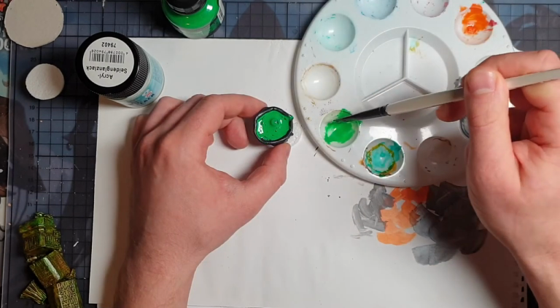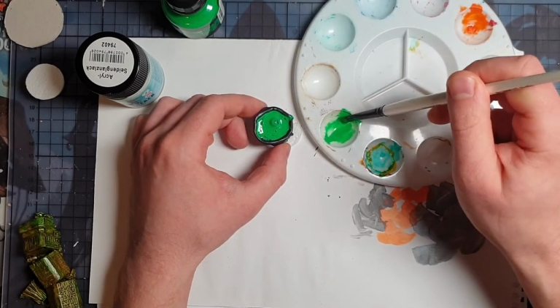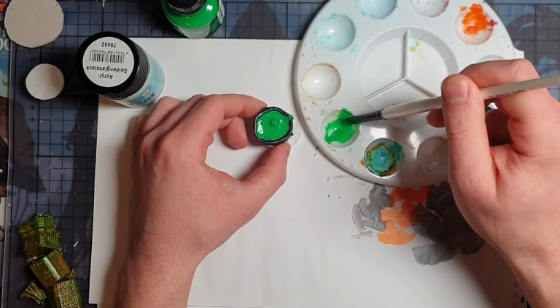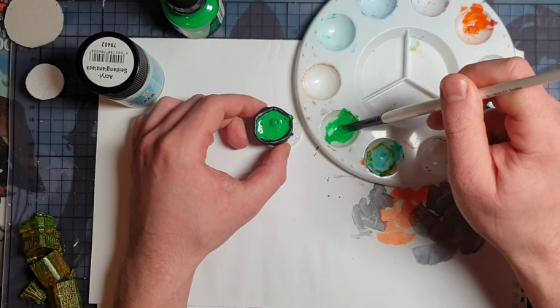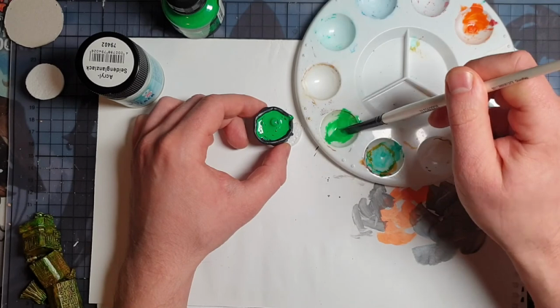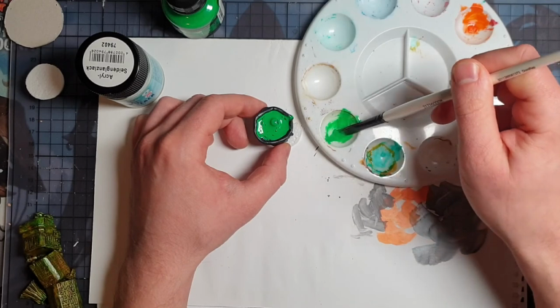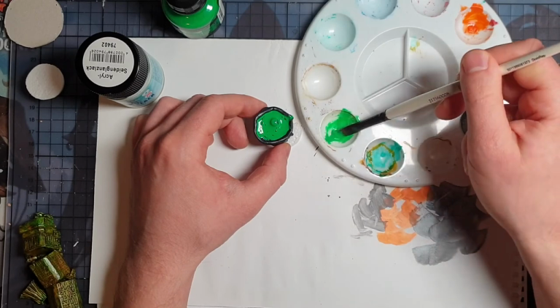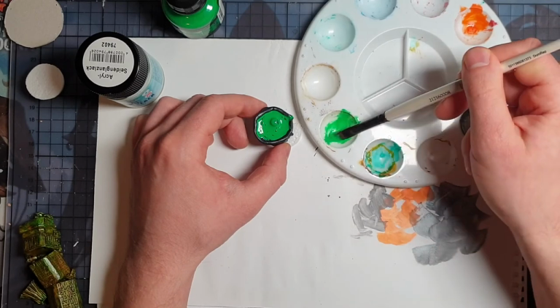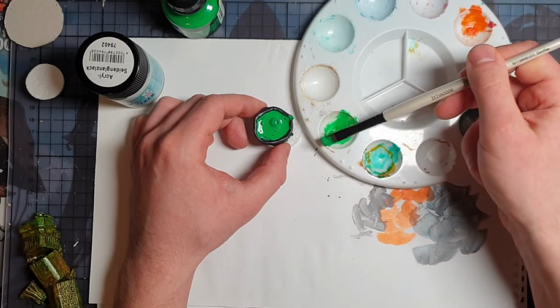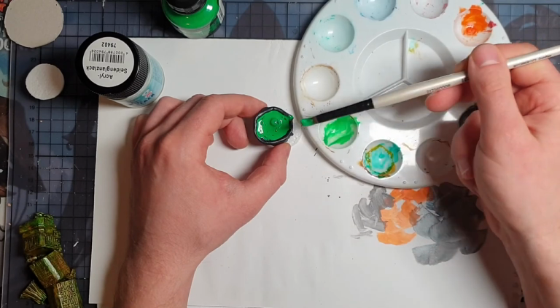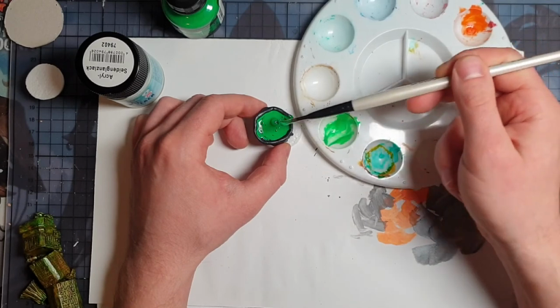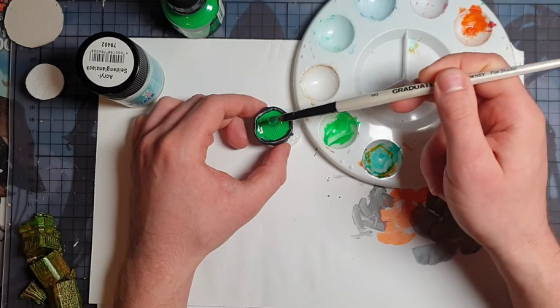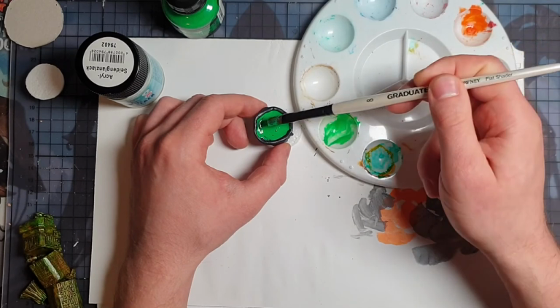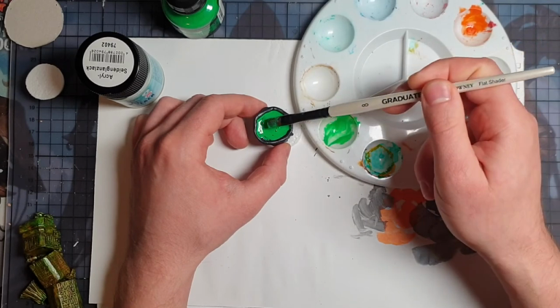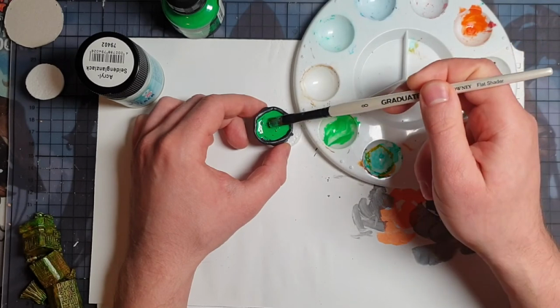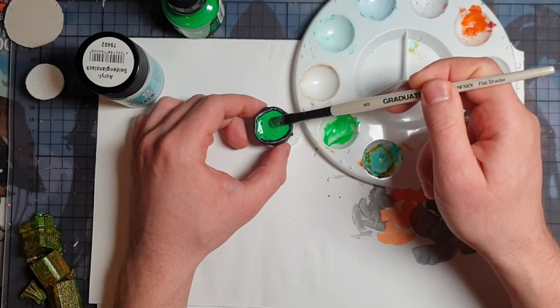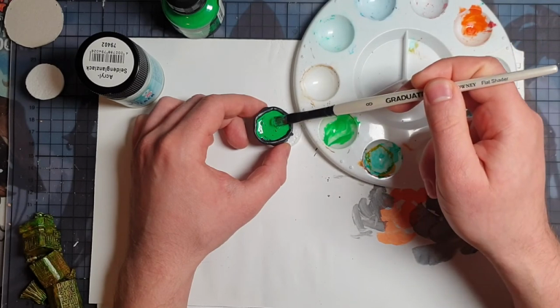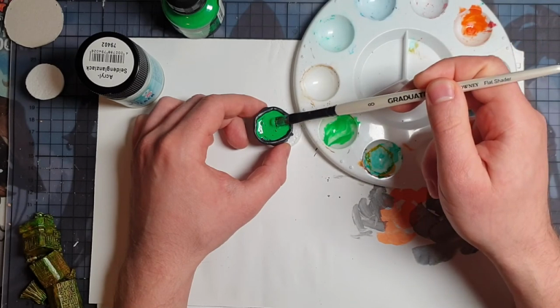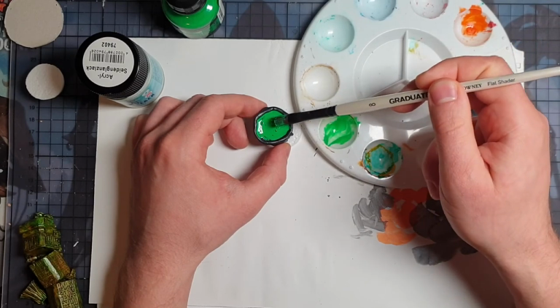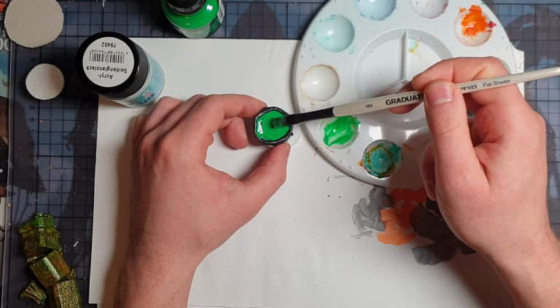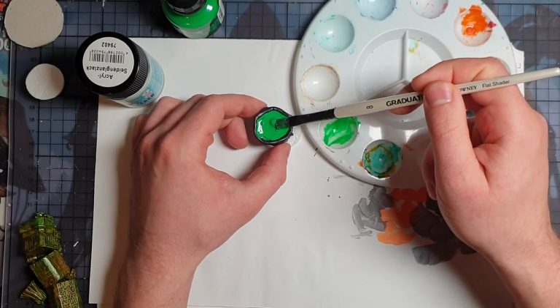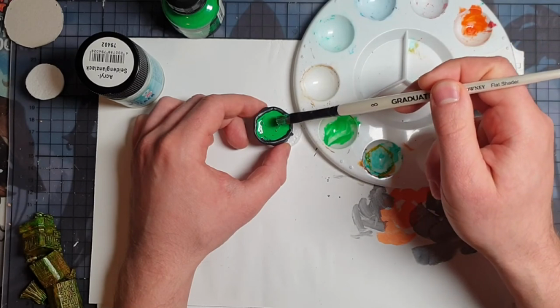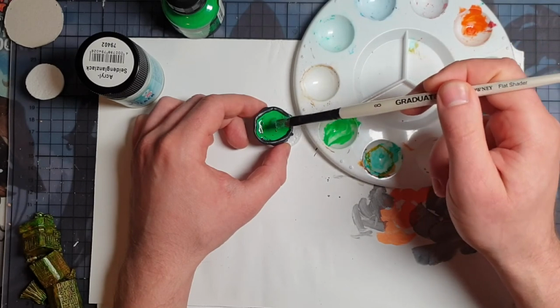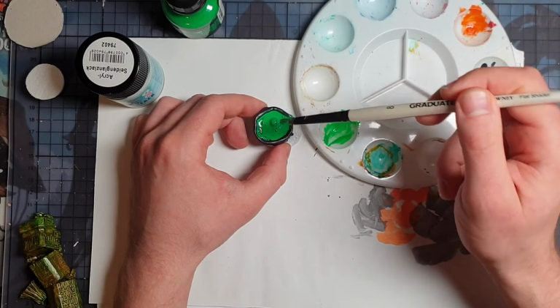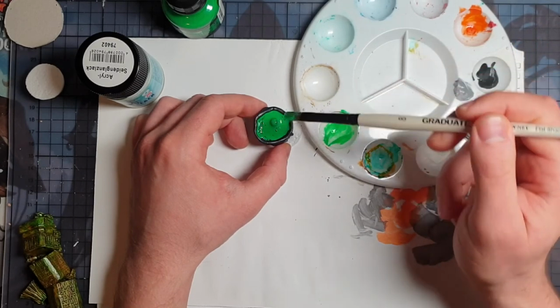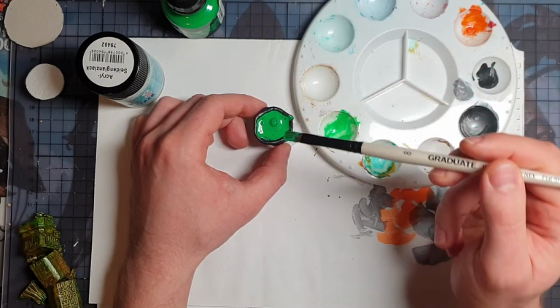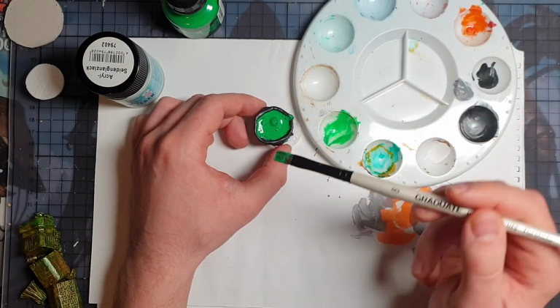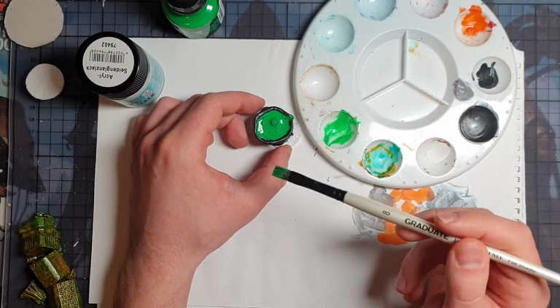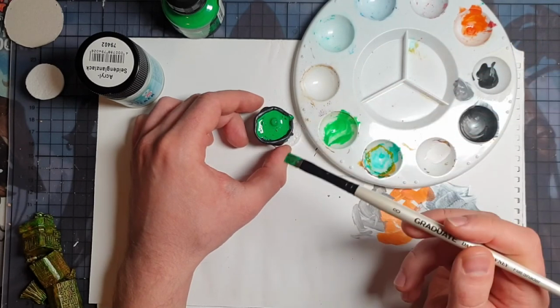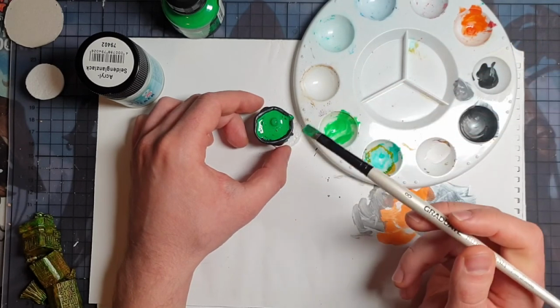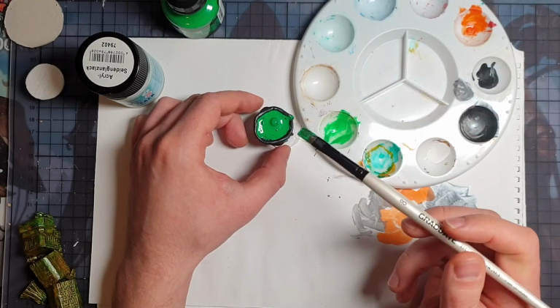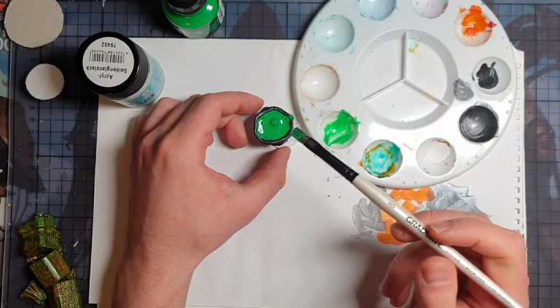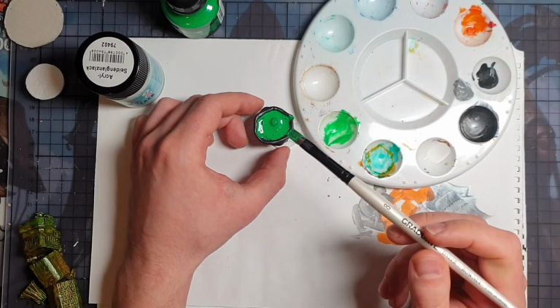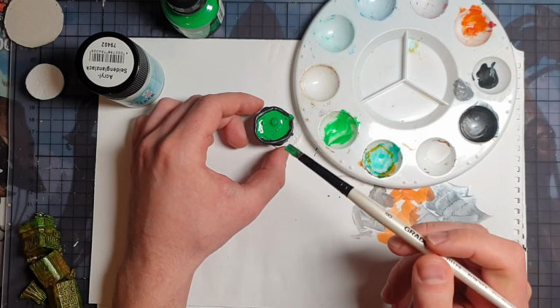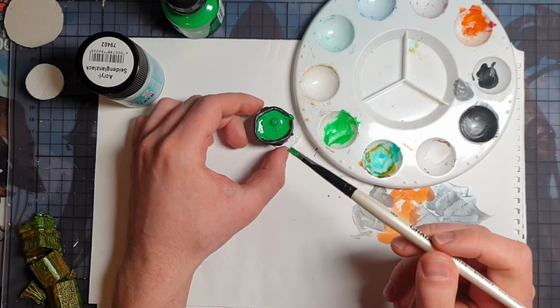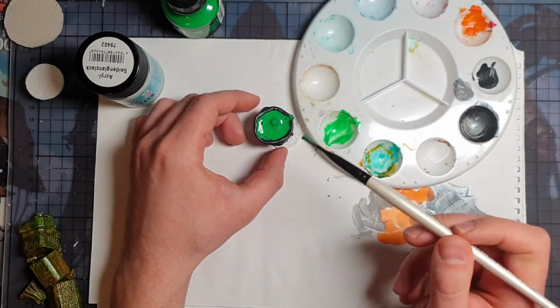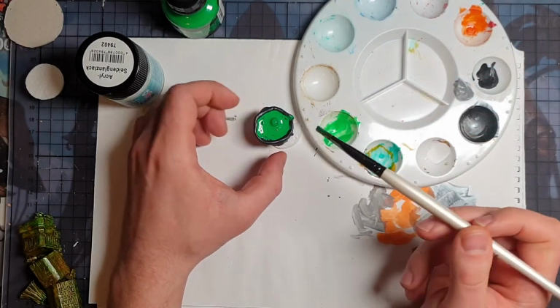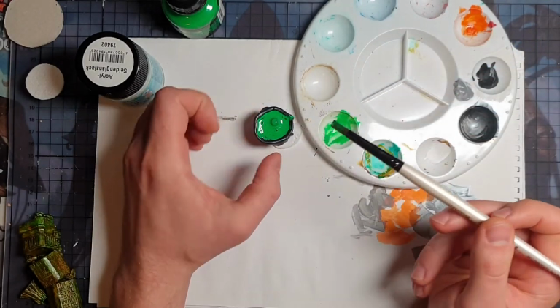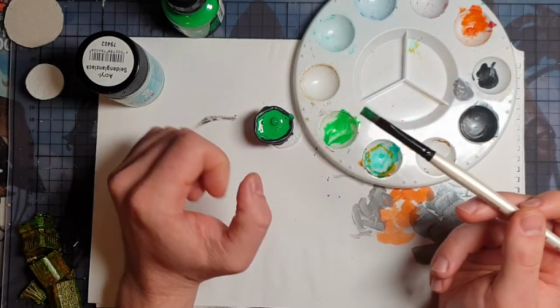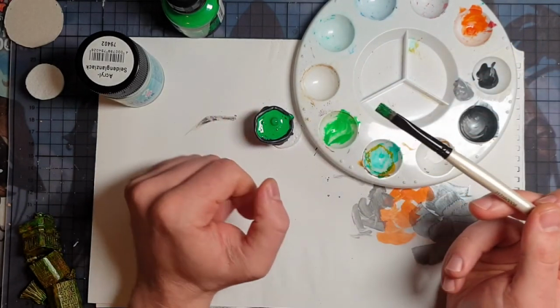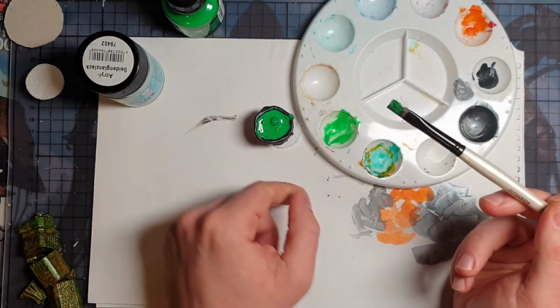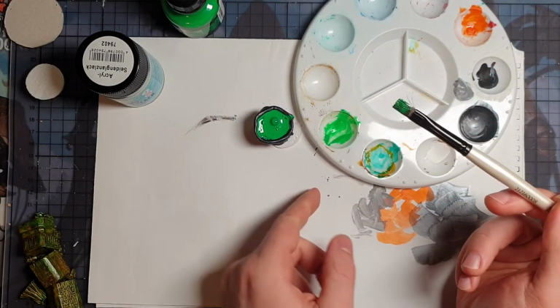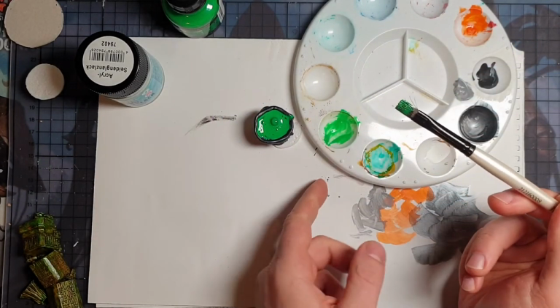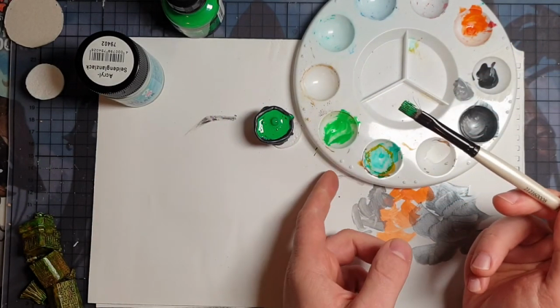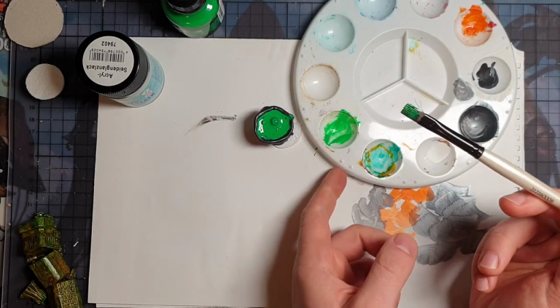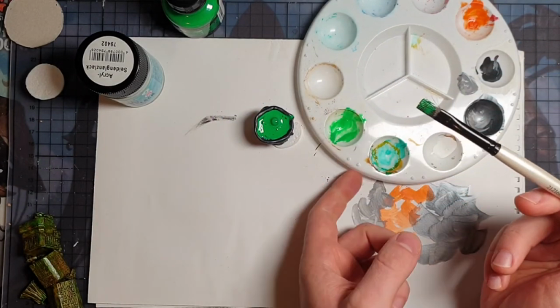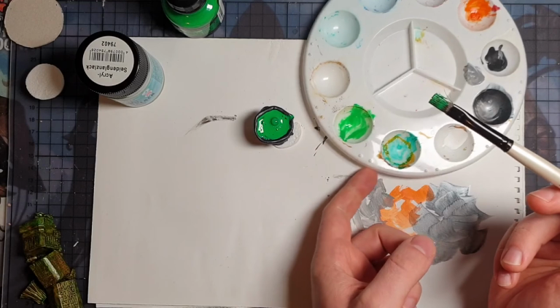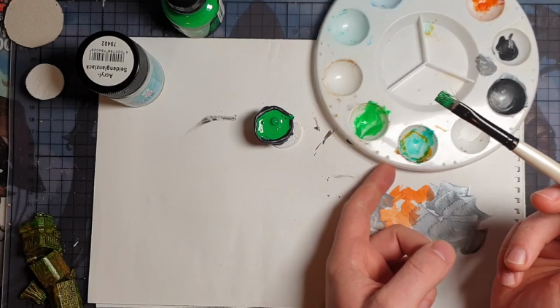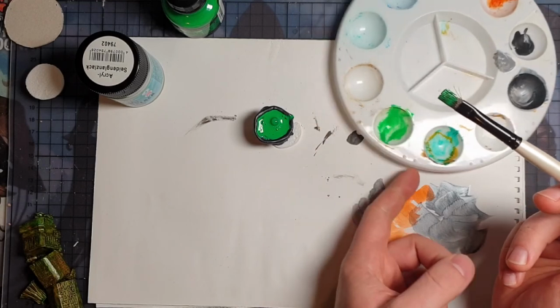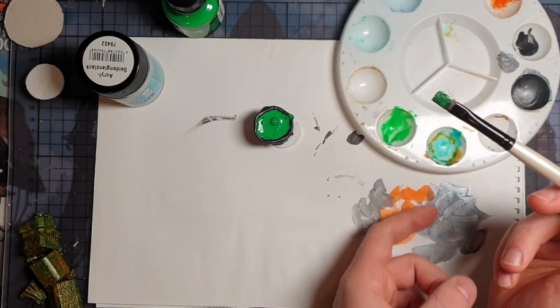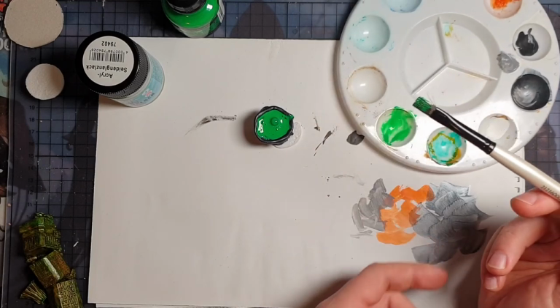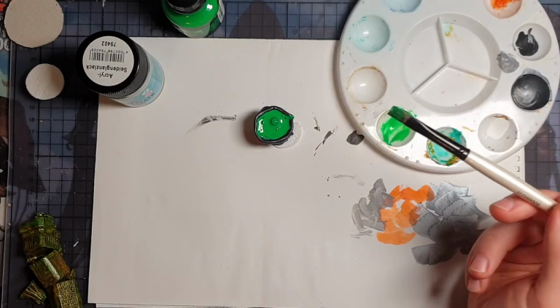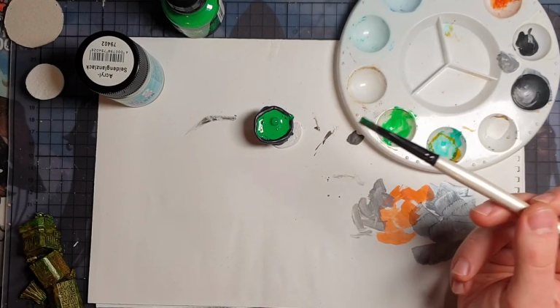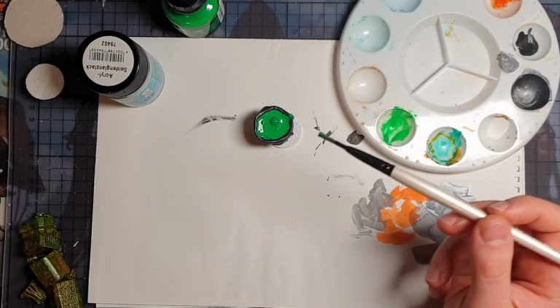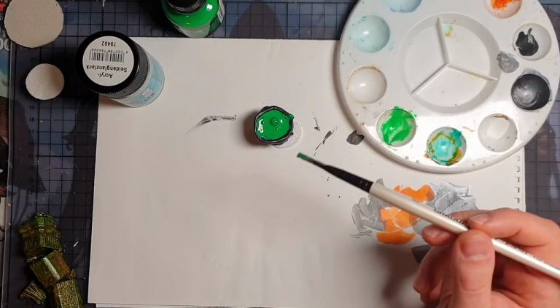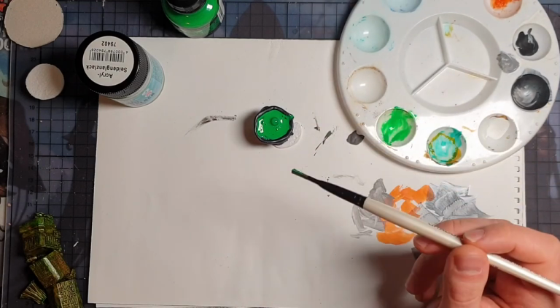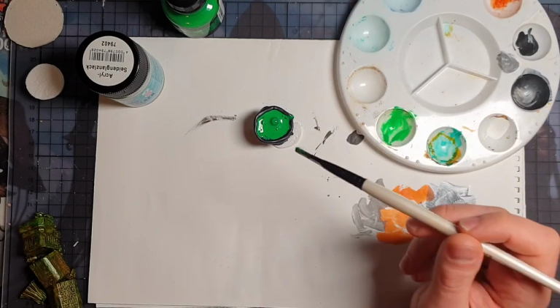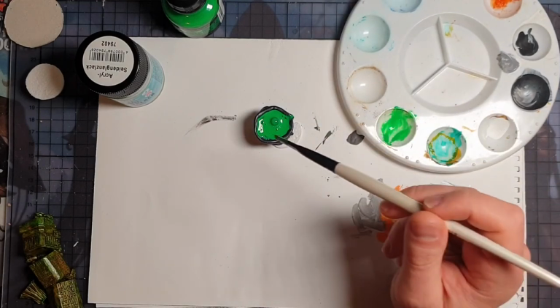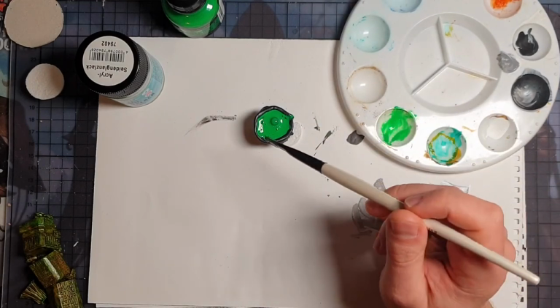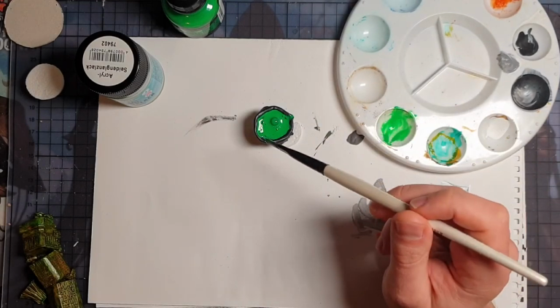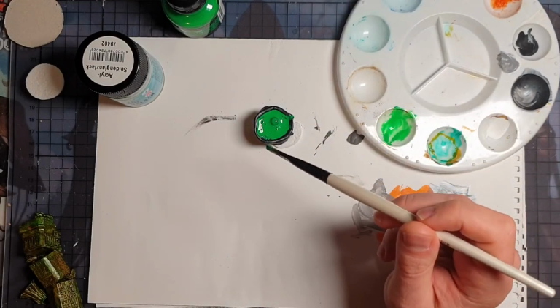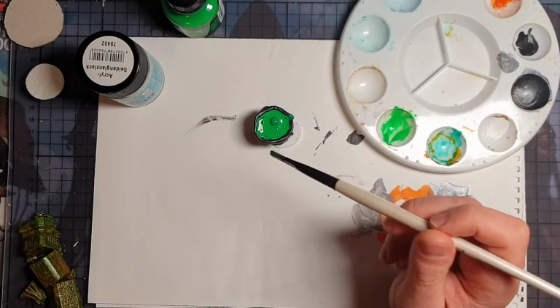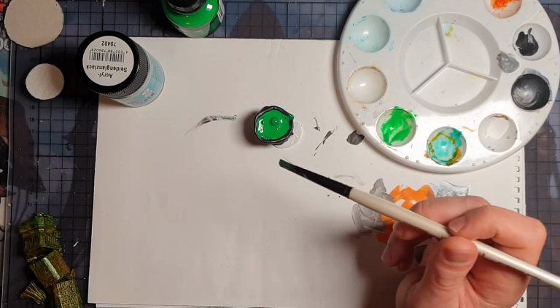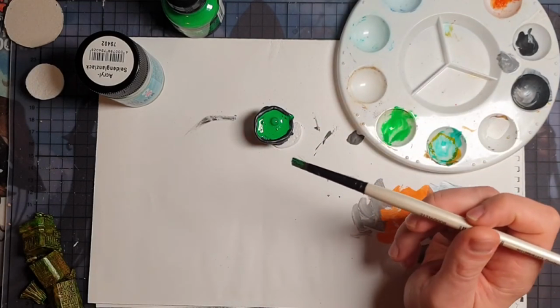I ended up doing this in two rounds because I wasn't quite happy with how it looked after the first round, but after the second round it looked really neat.